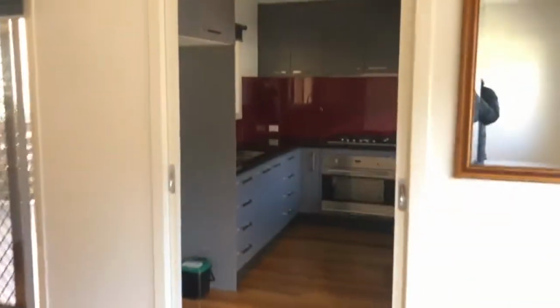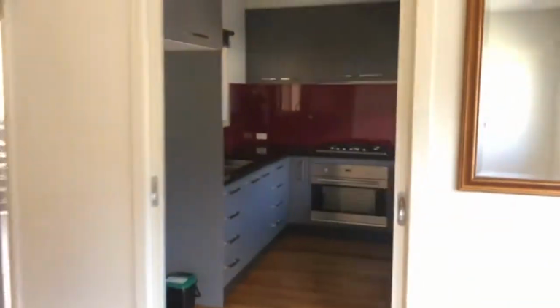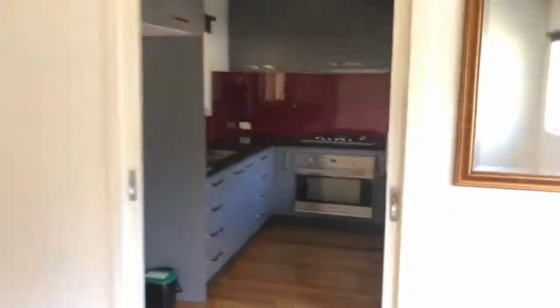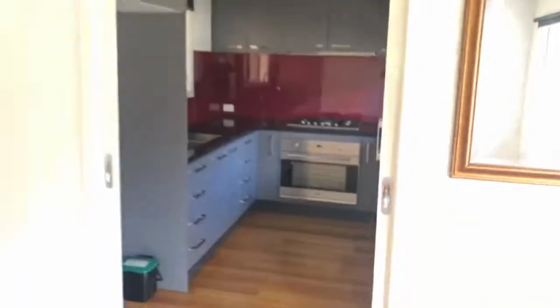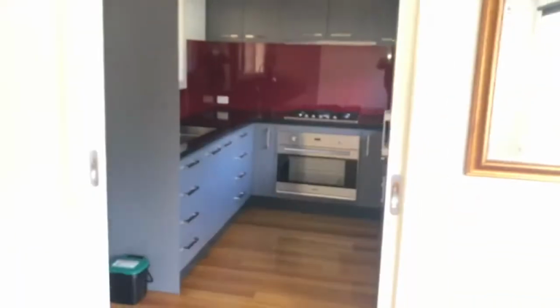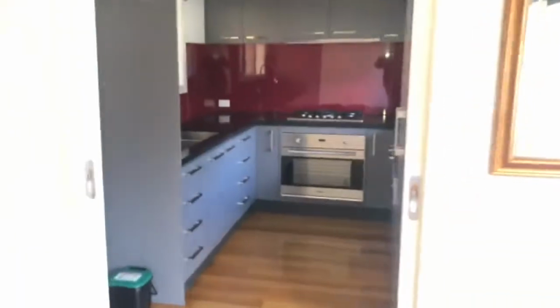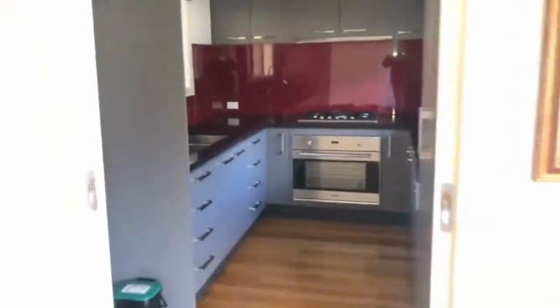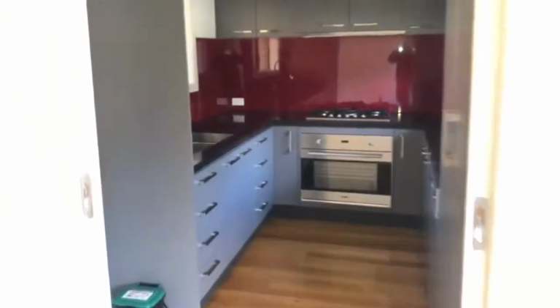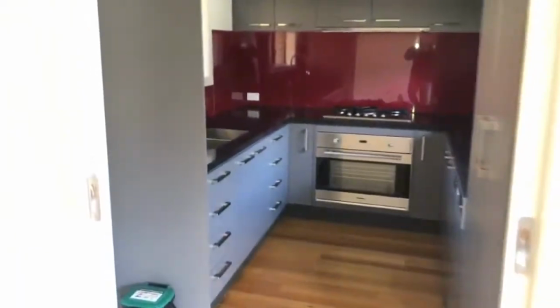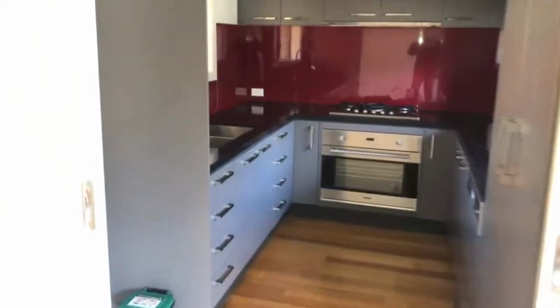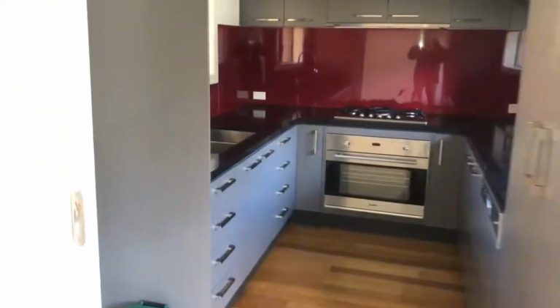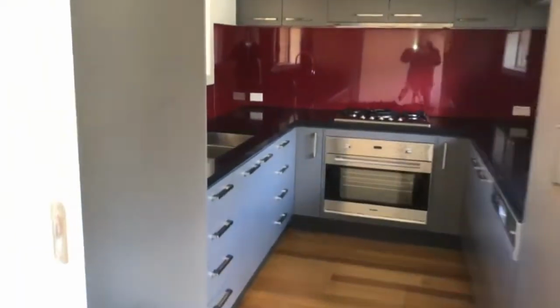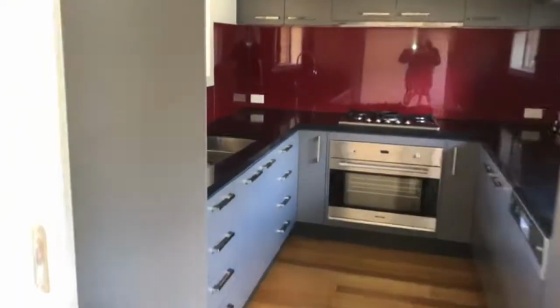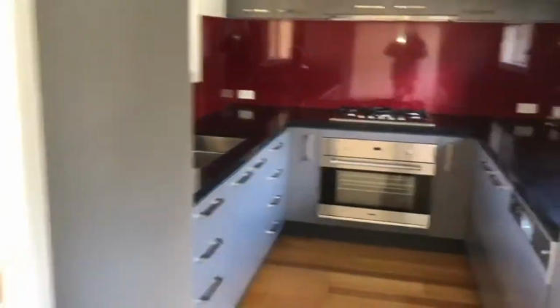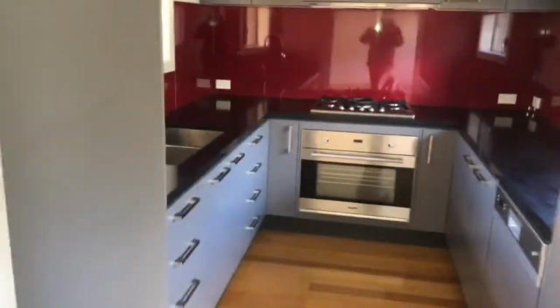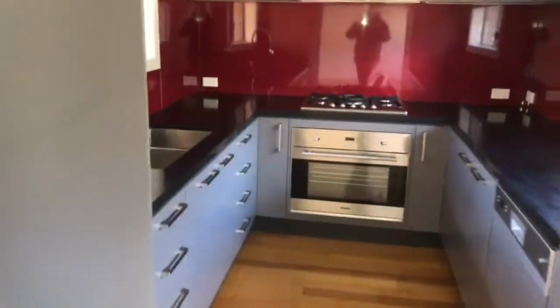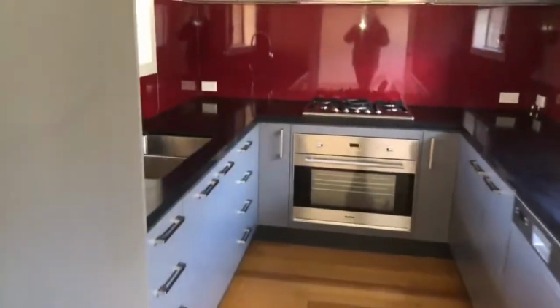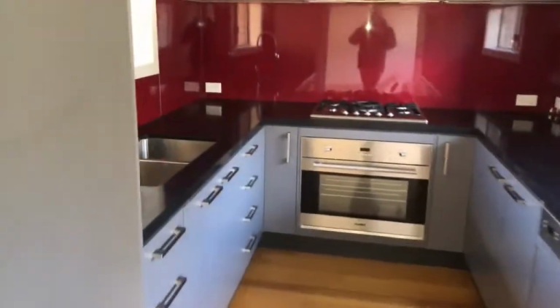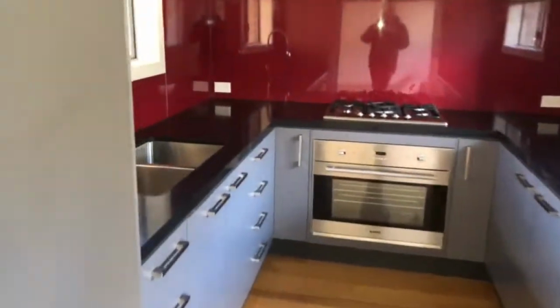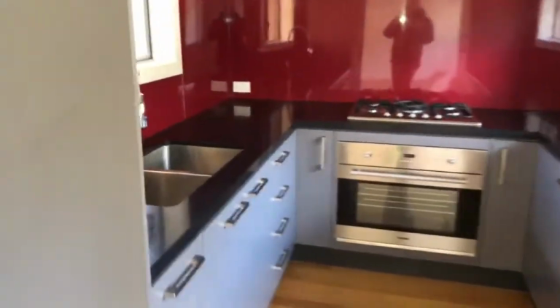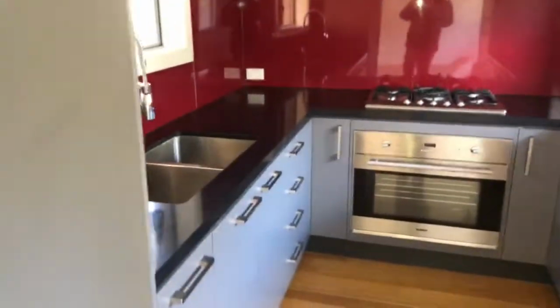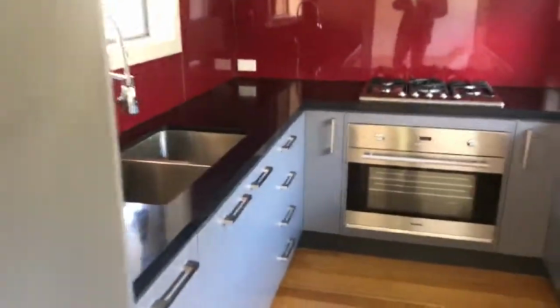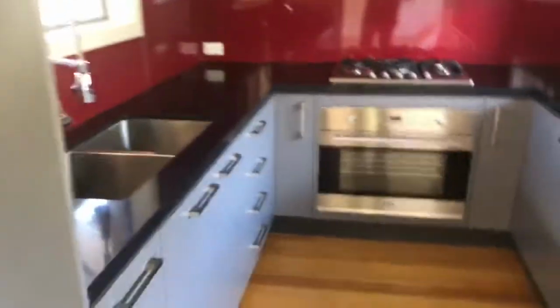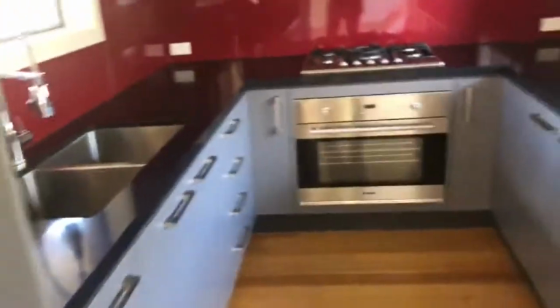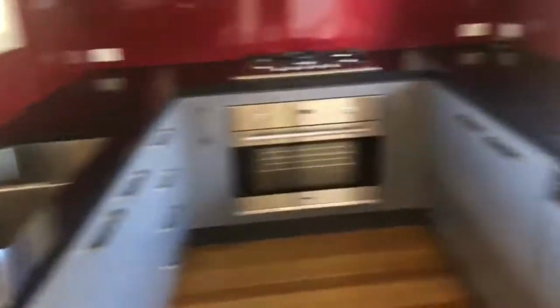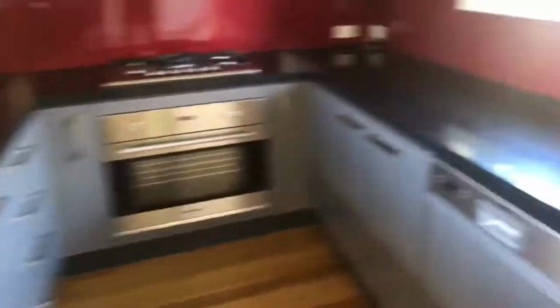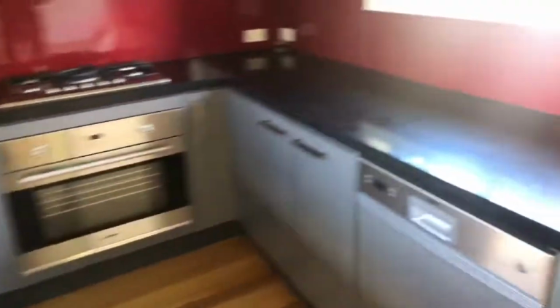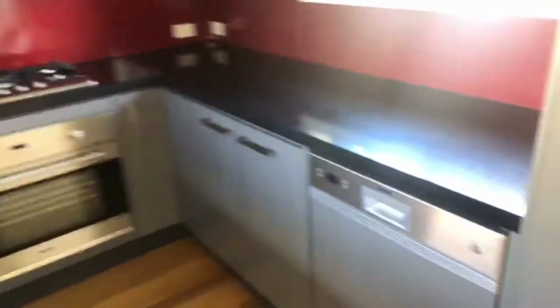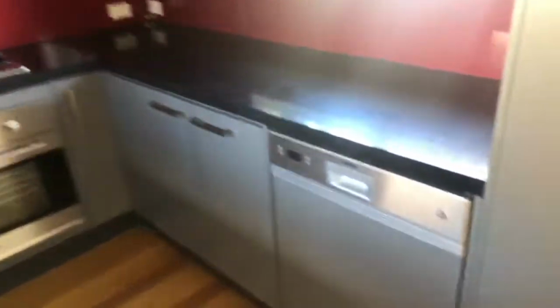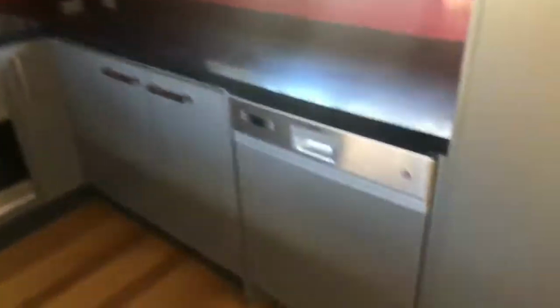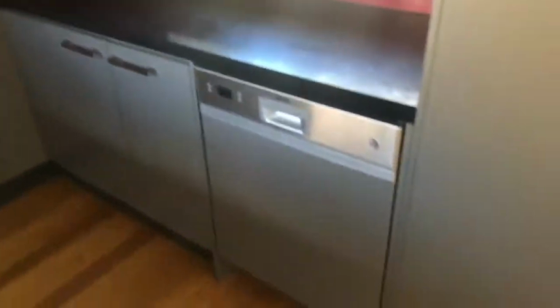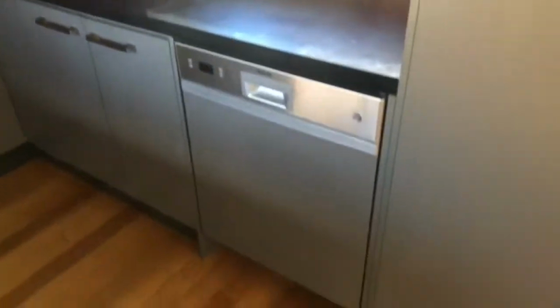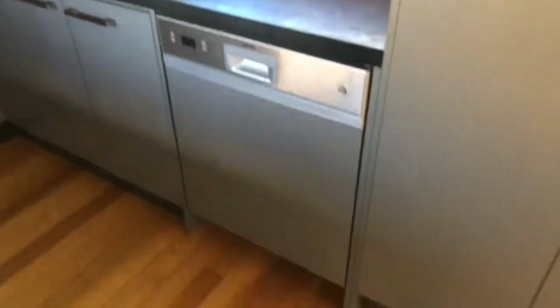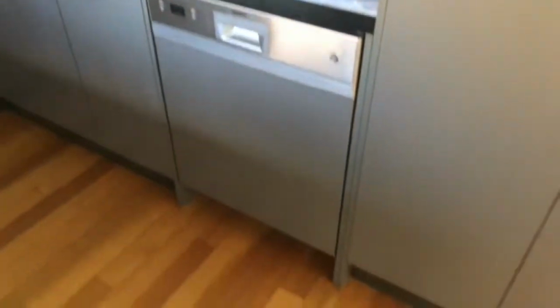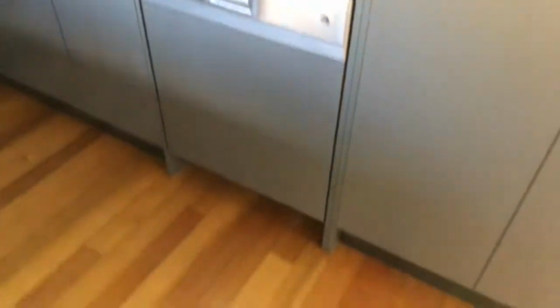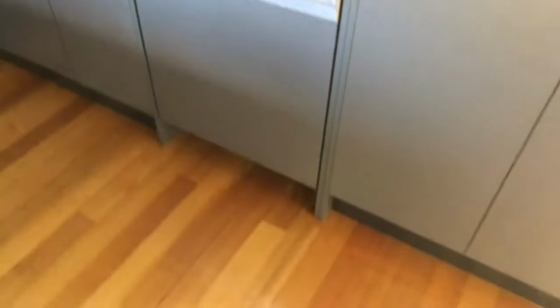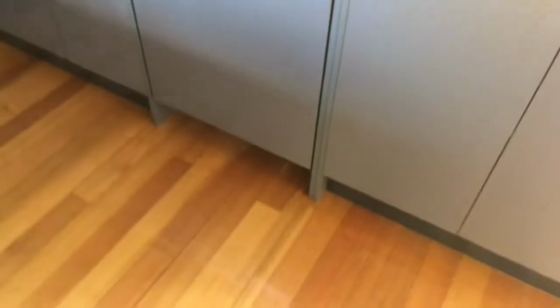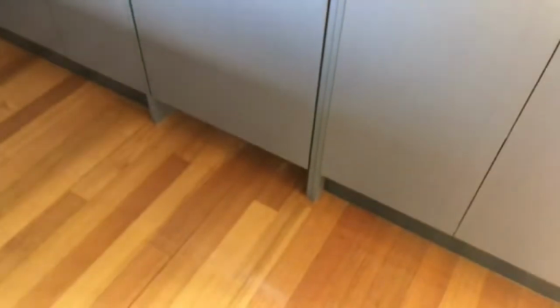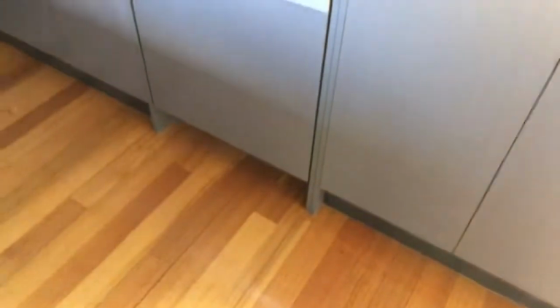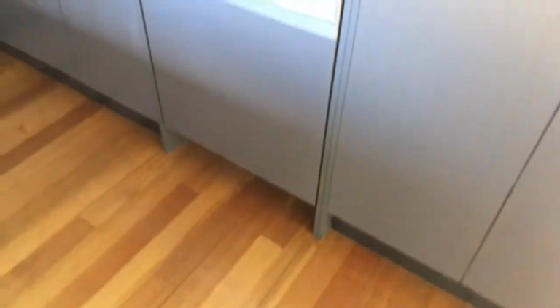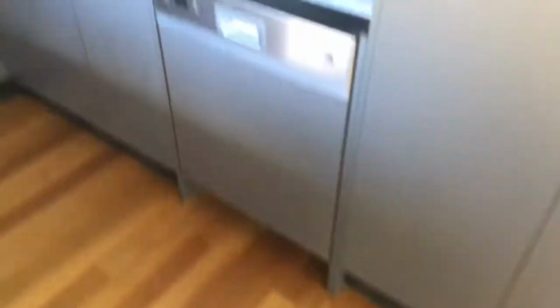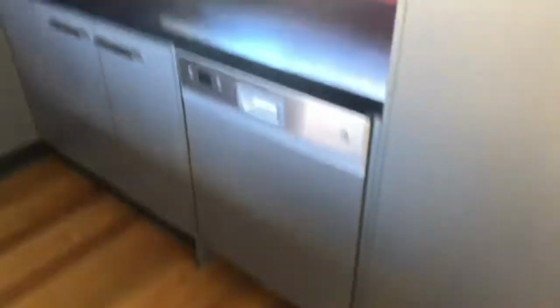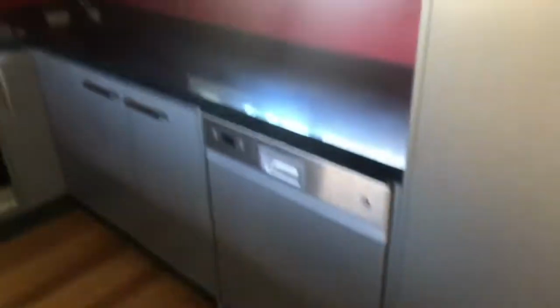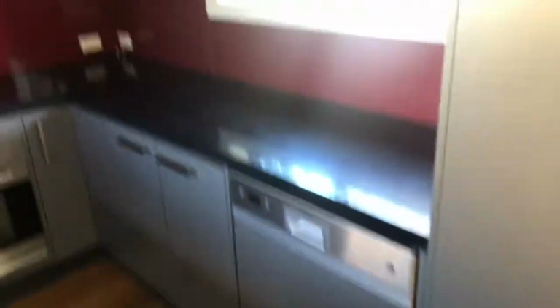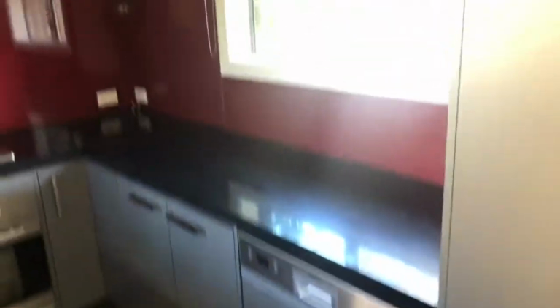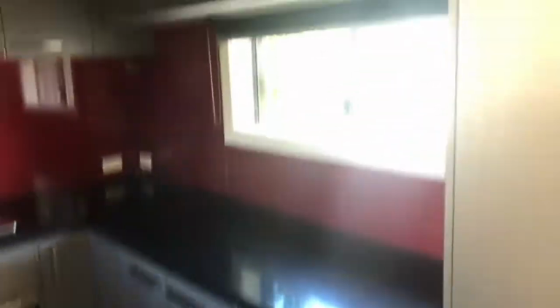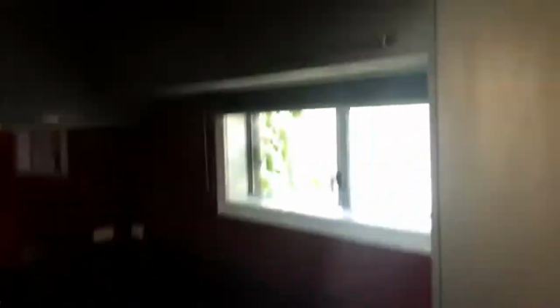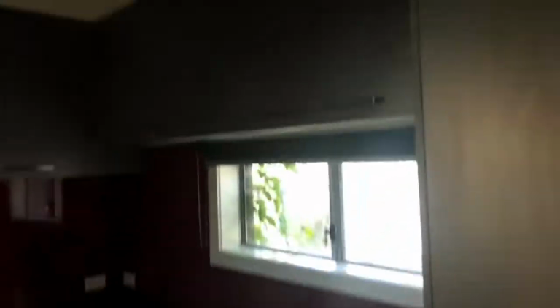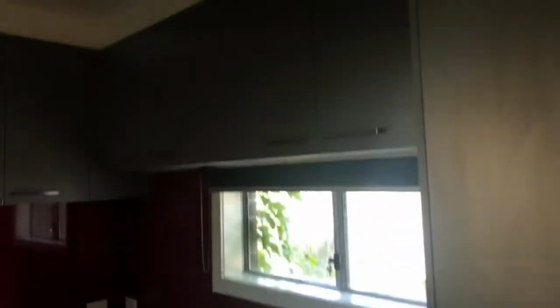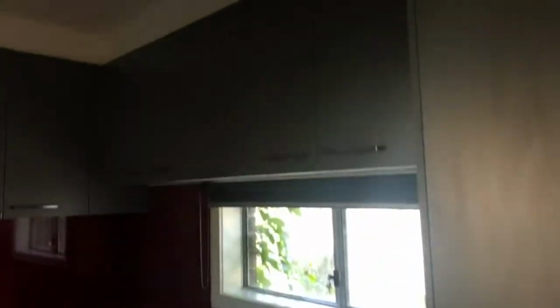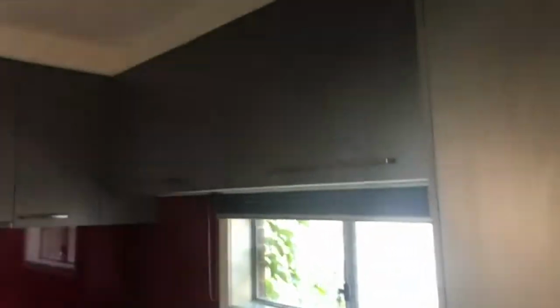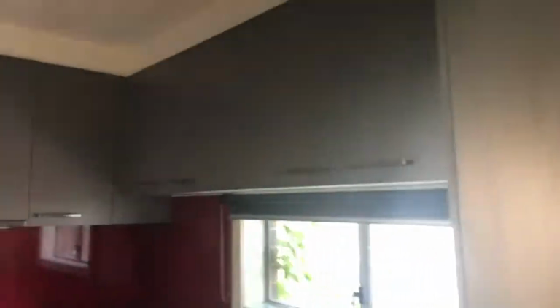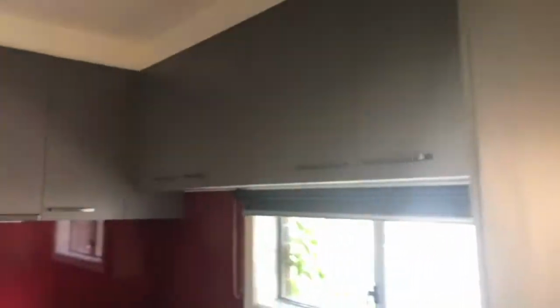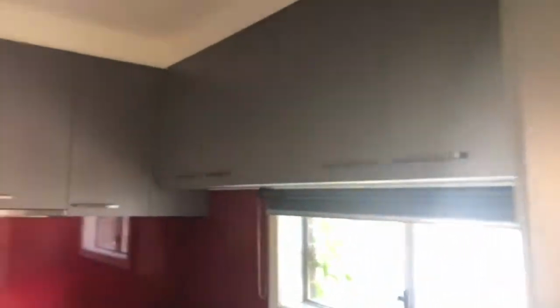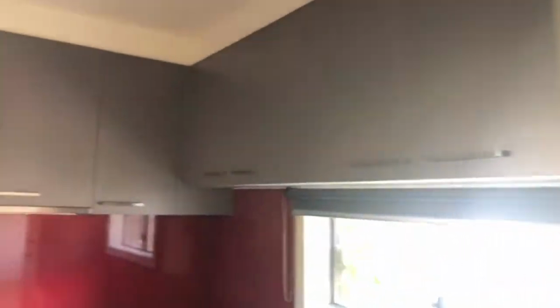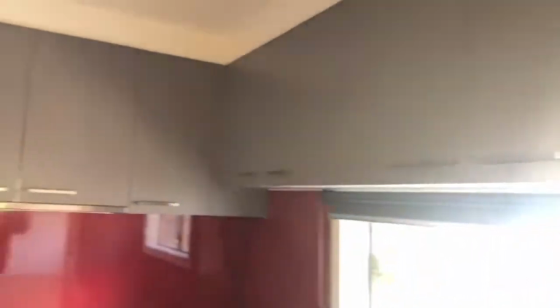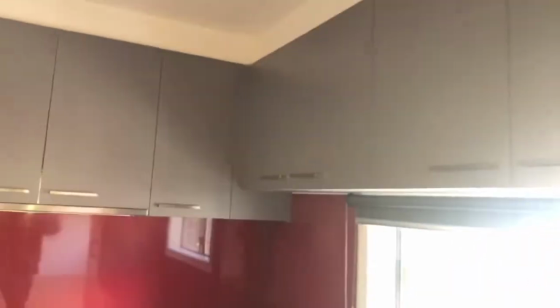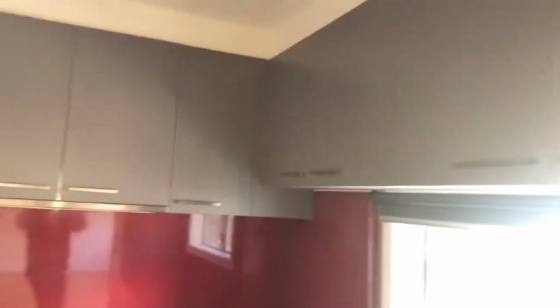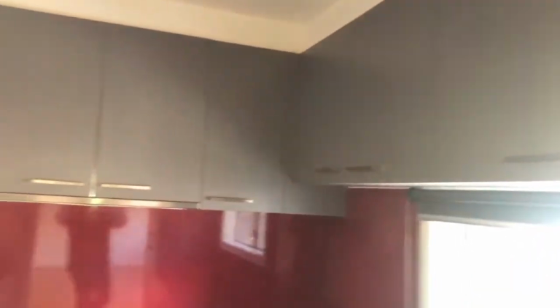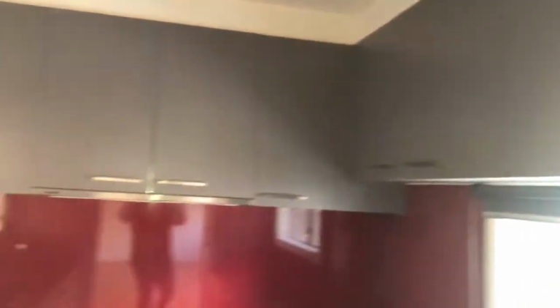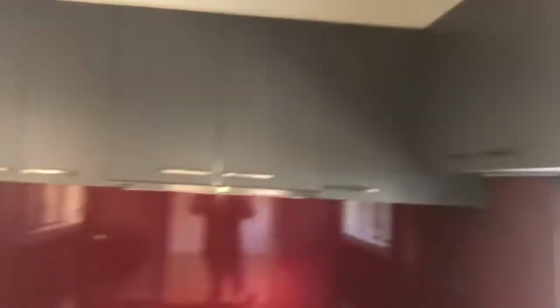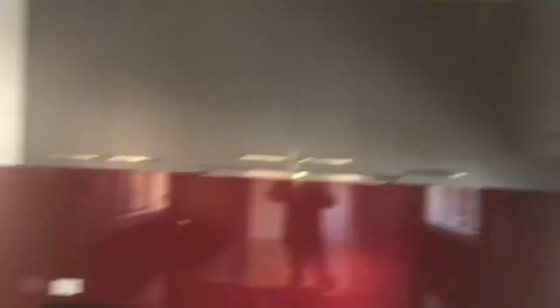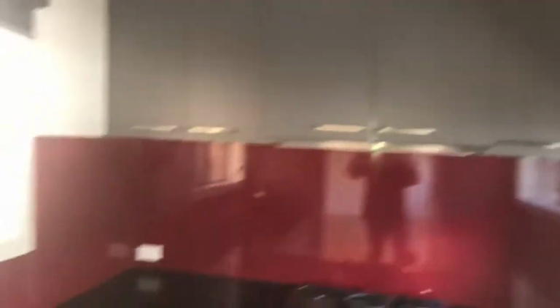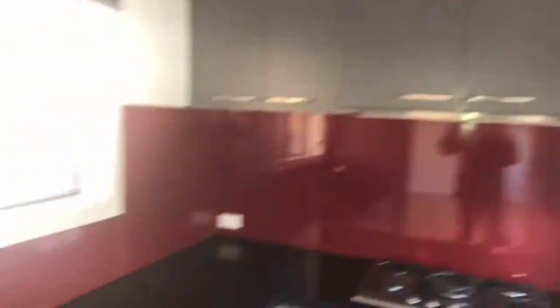Next to that is the kitchen — gas cooking oven, dishwasher, and lots of storage space up top and bottom.